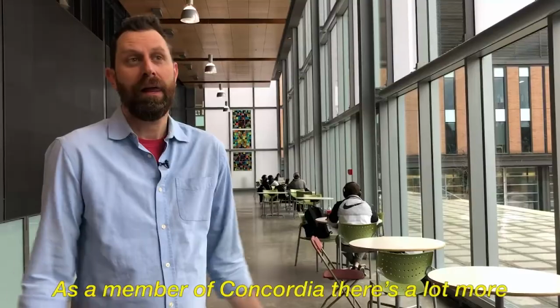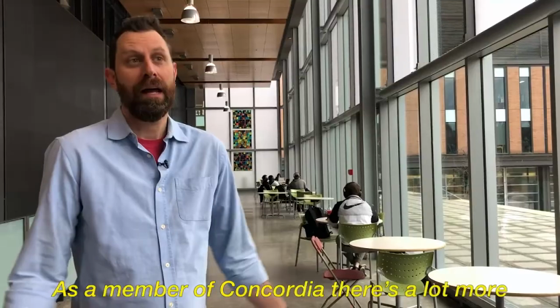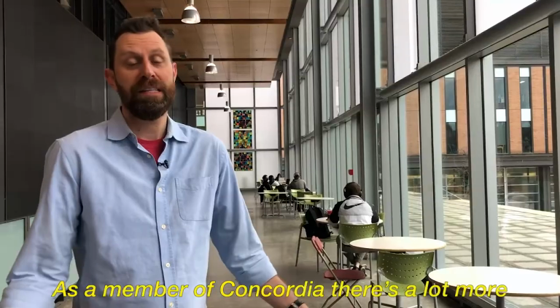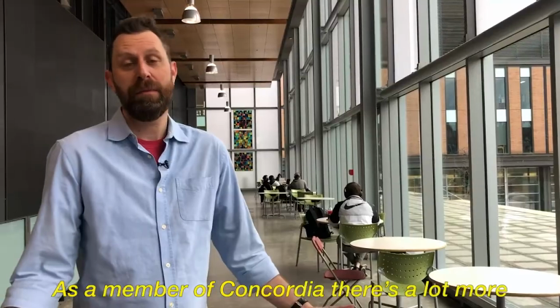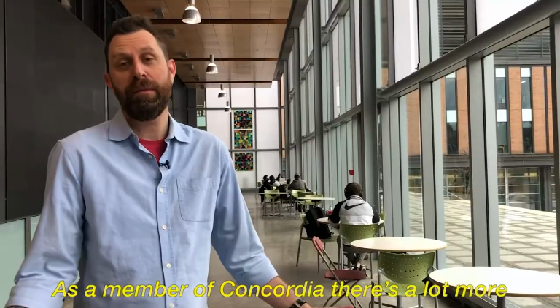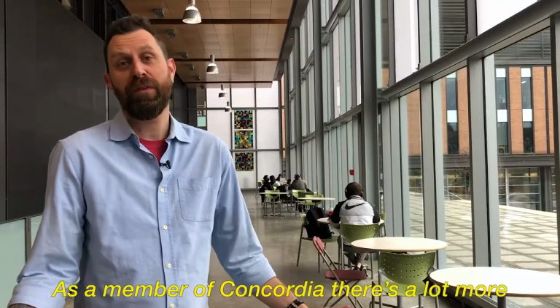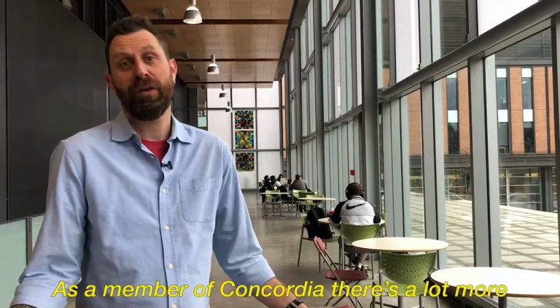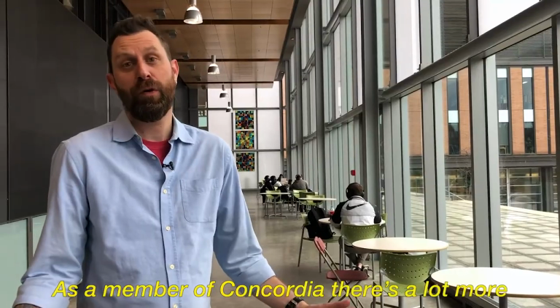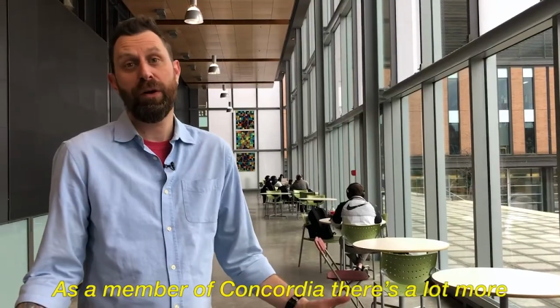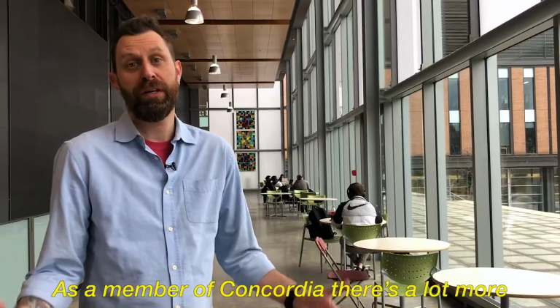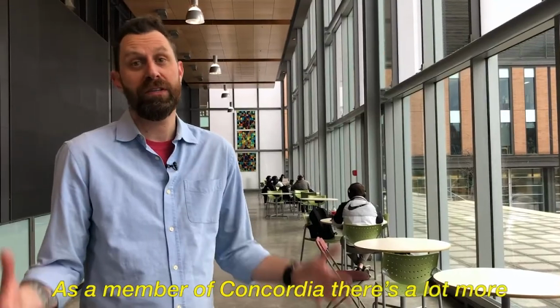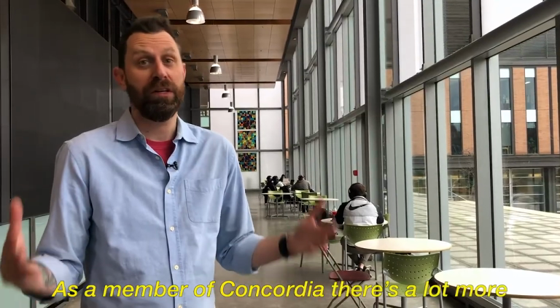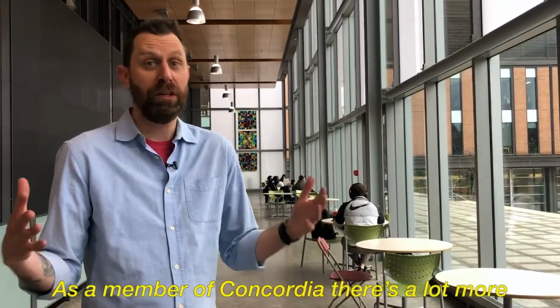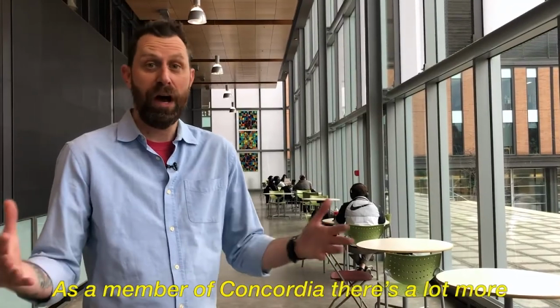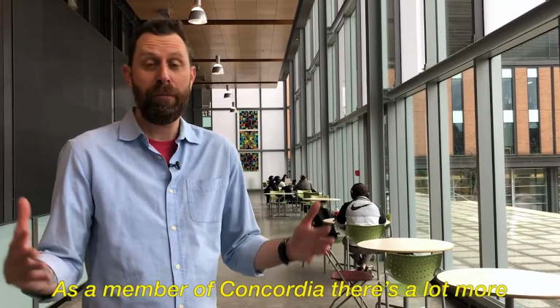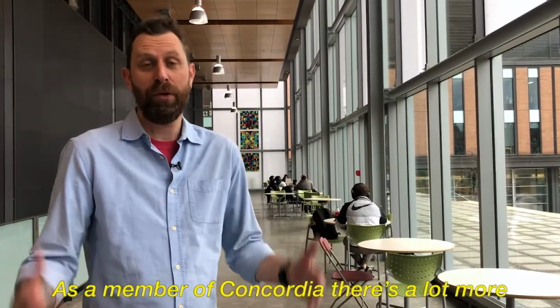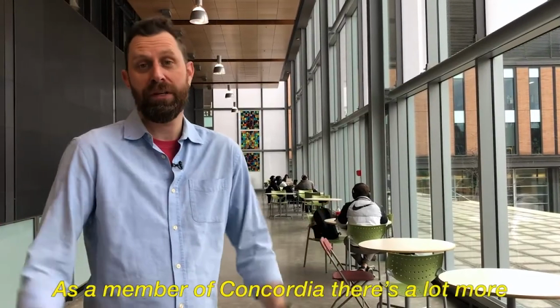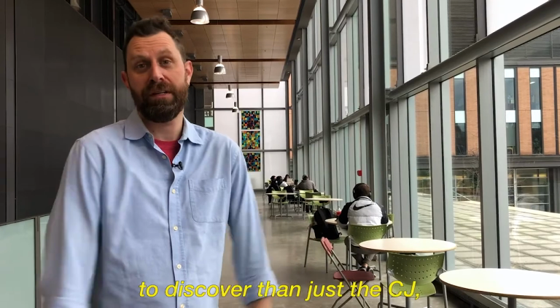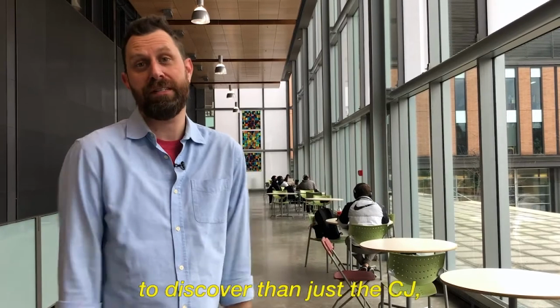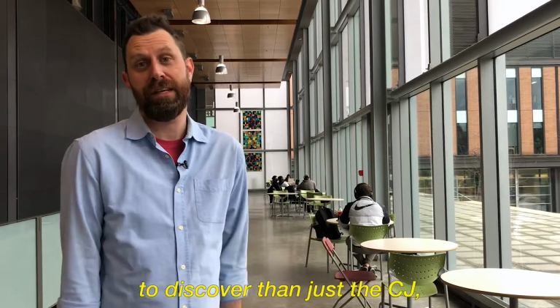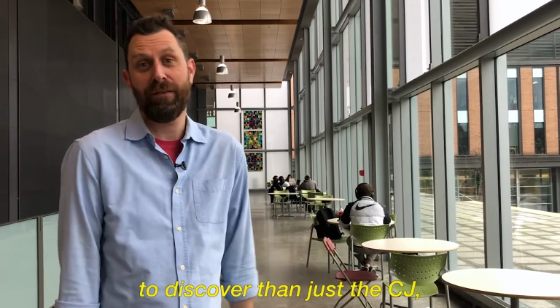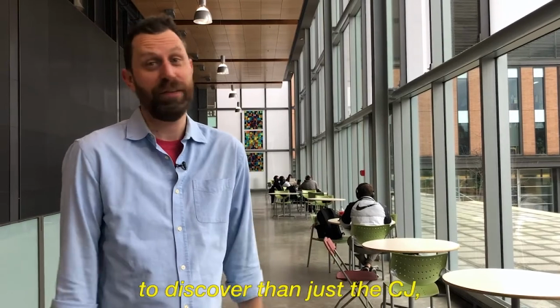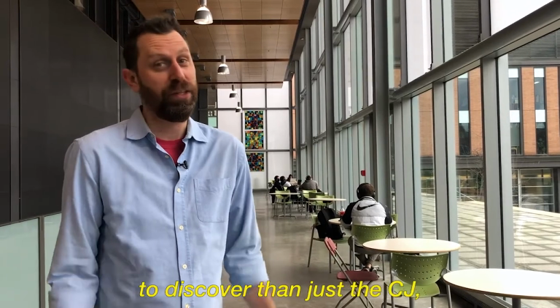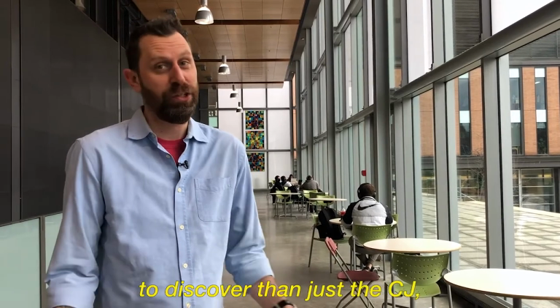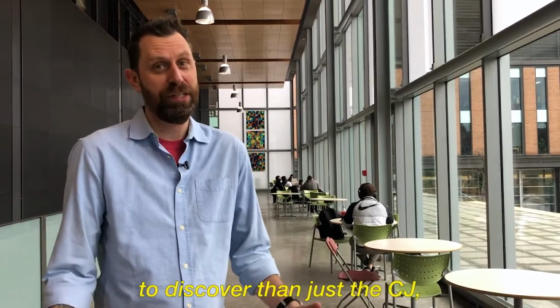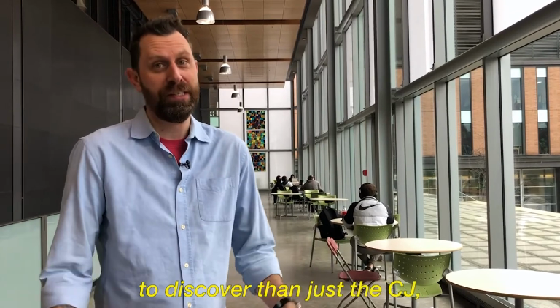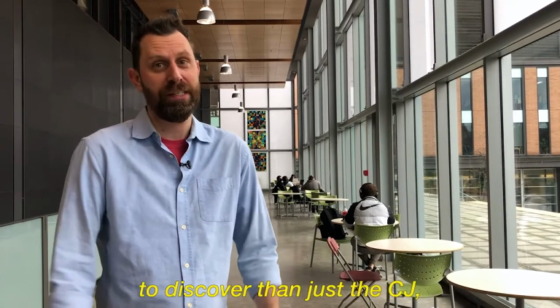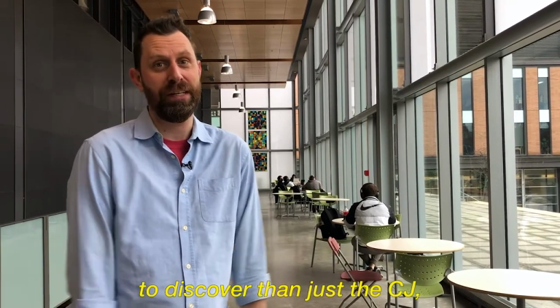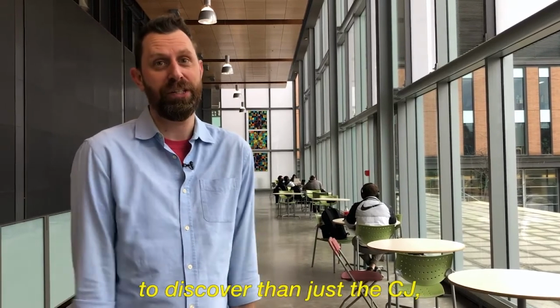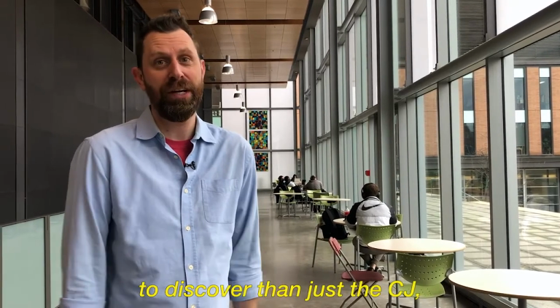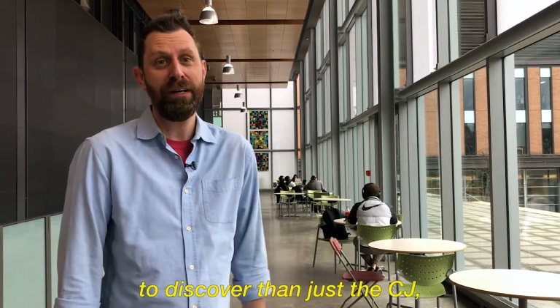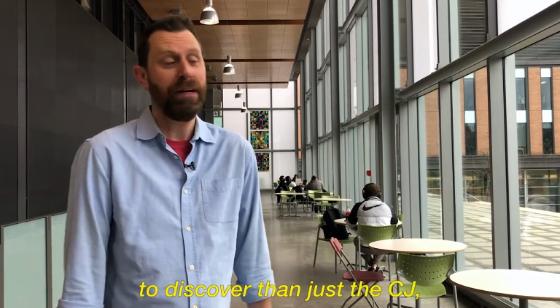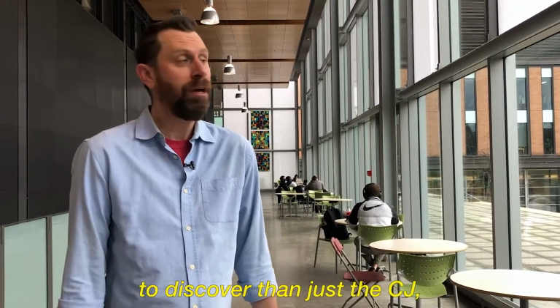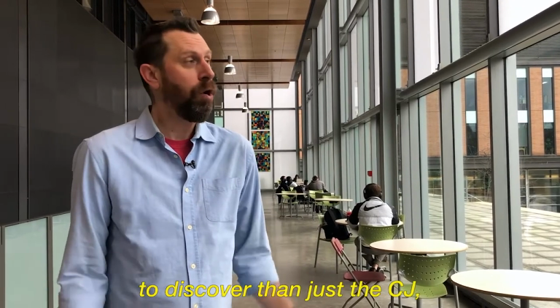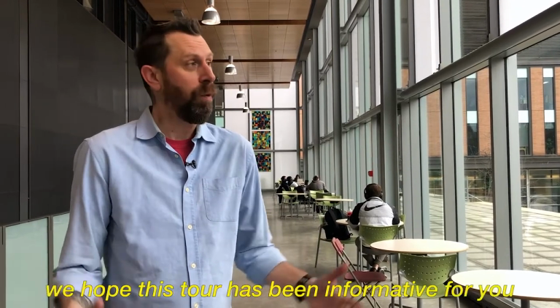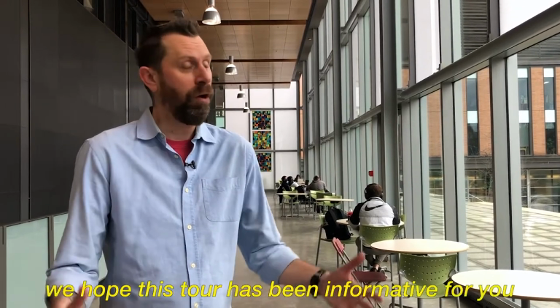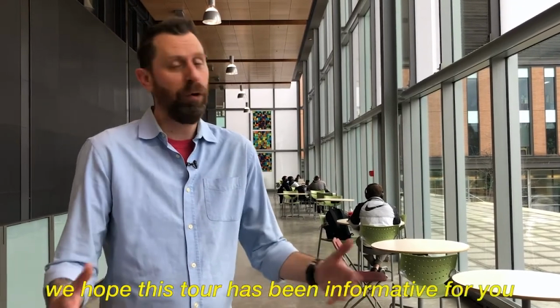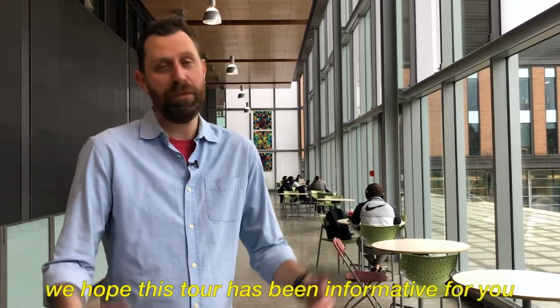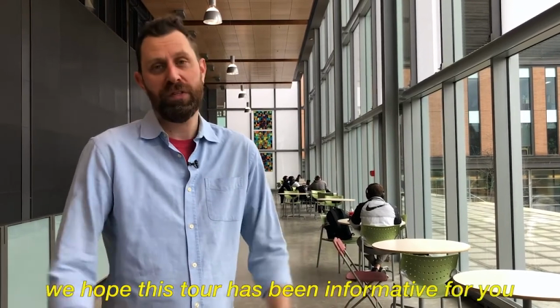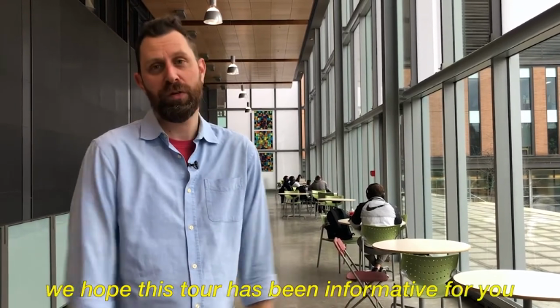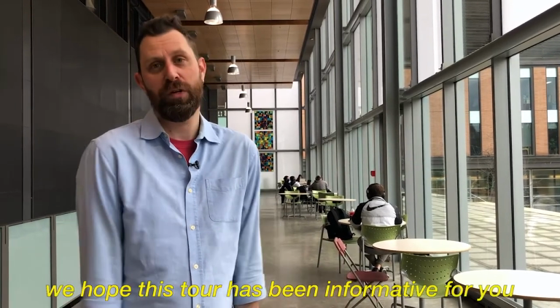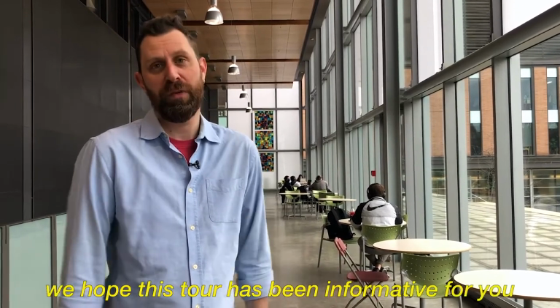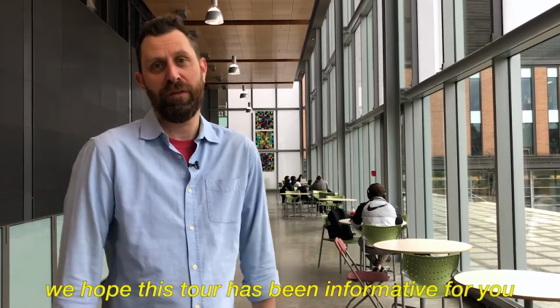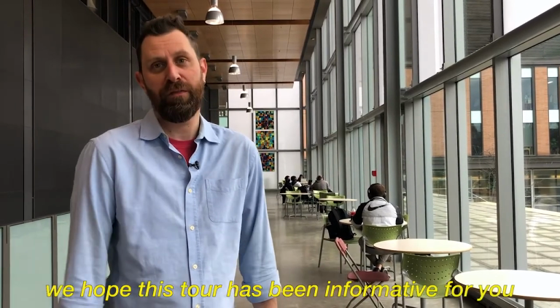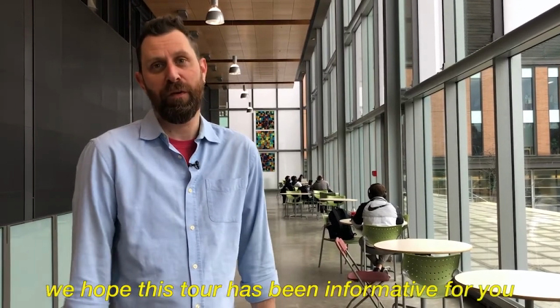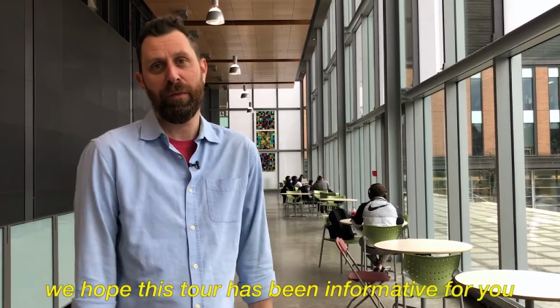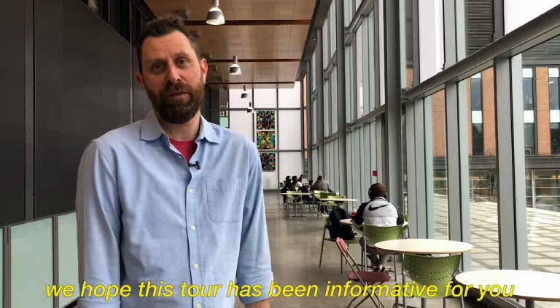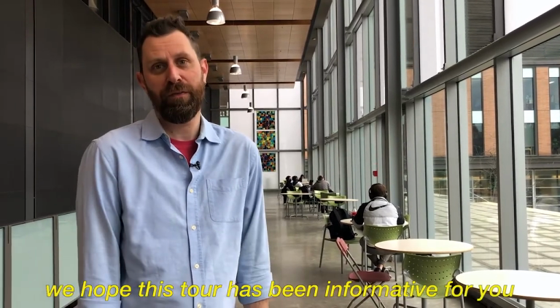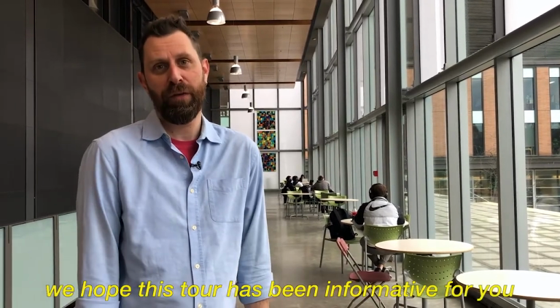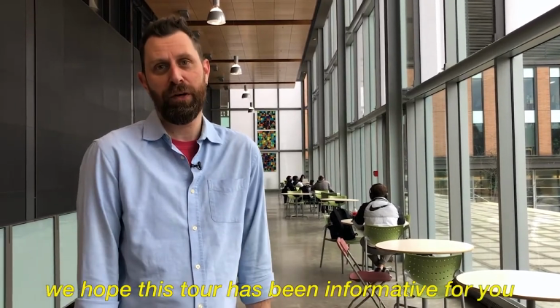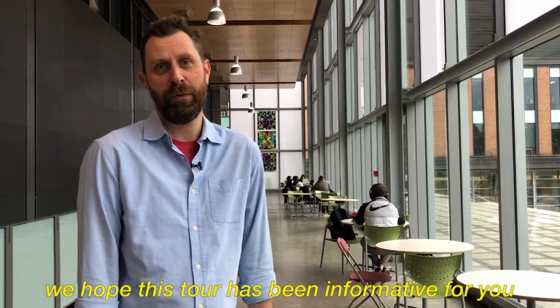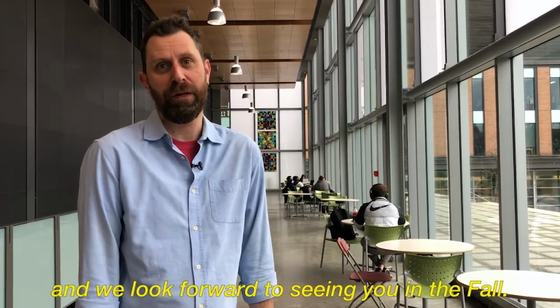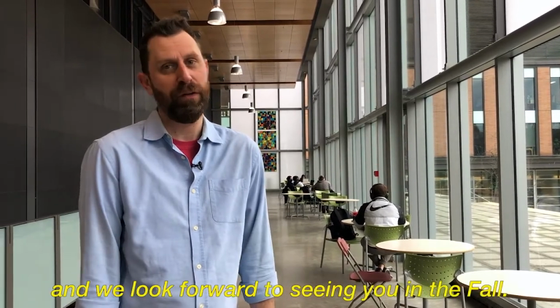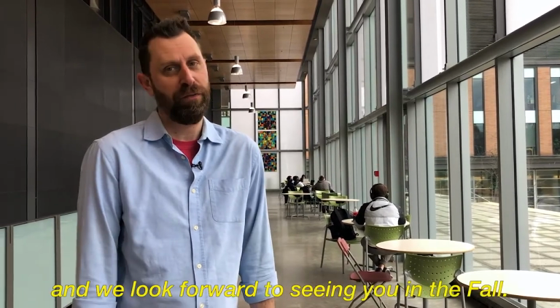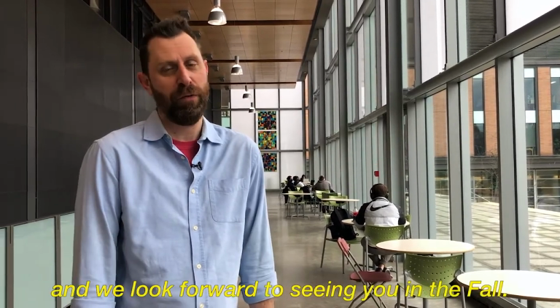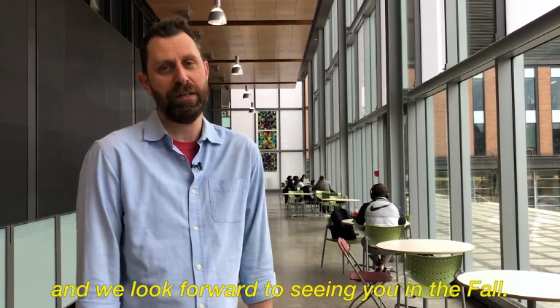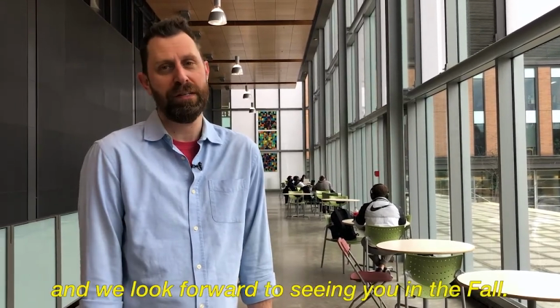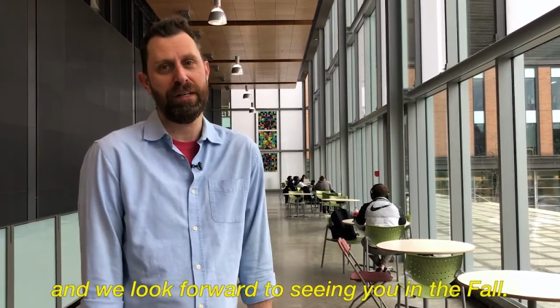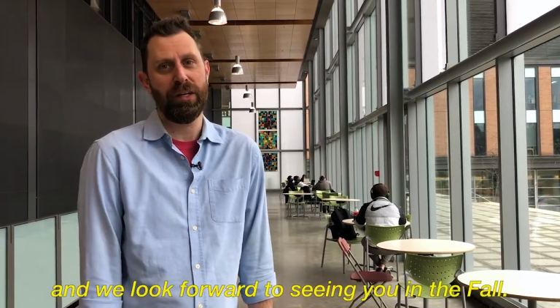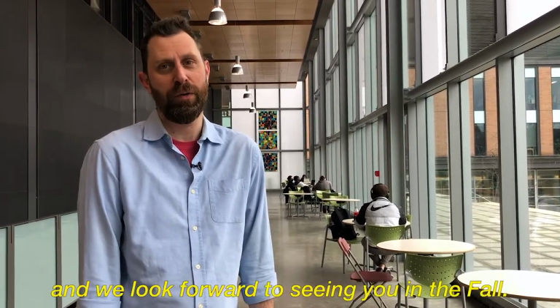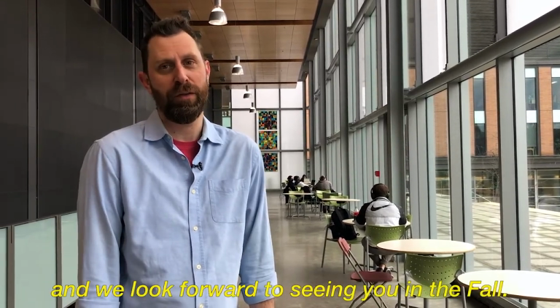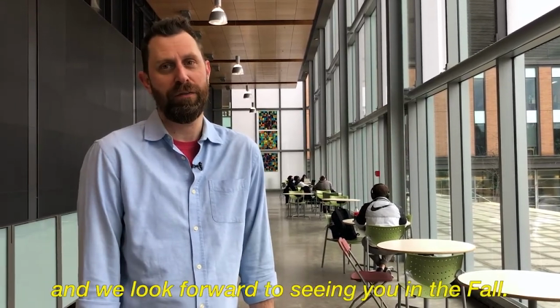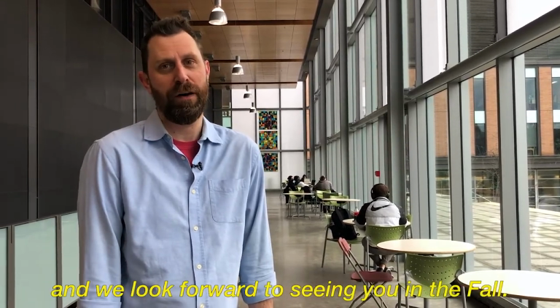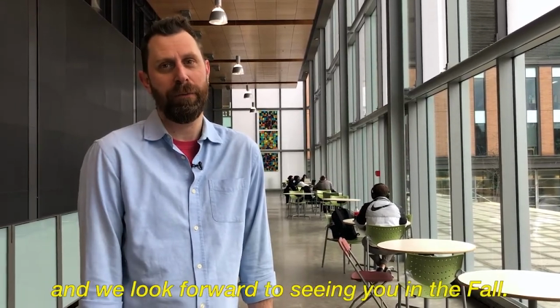As a member of Concordia, there's a lot more to discover than just the CJ. We hope this tour has been informative for you, and we look forward to seeing you in the fall.